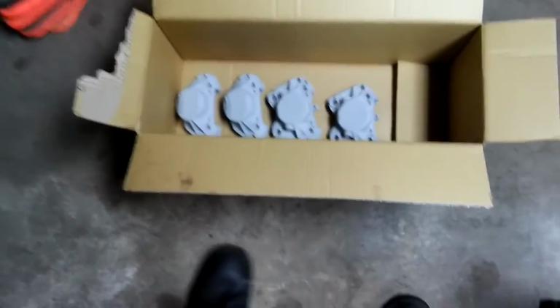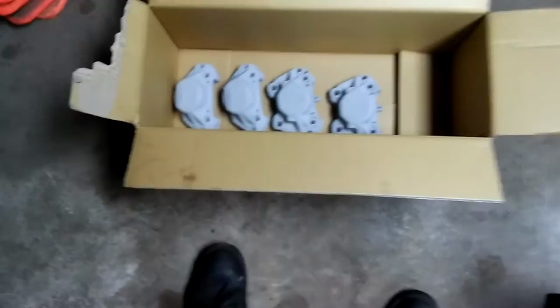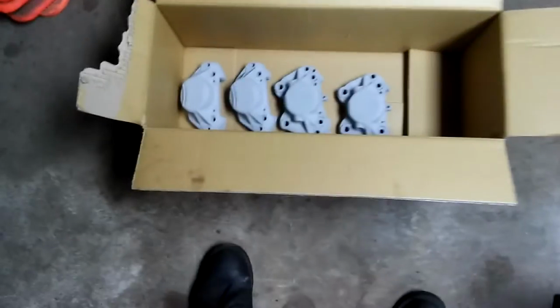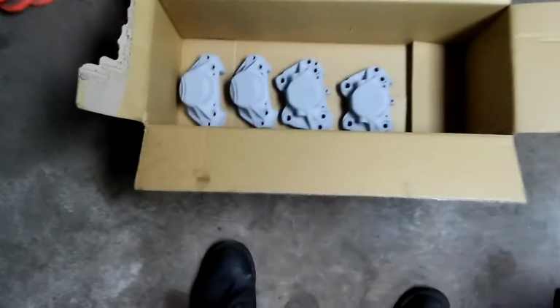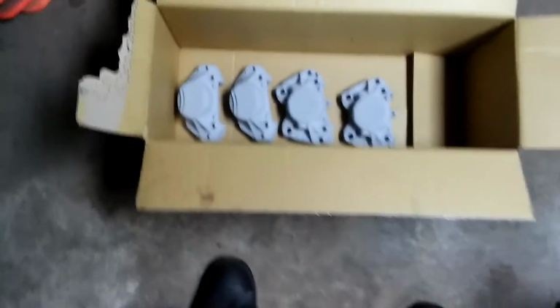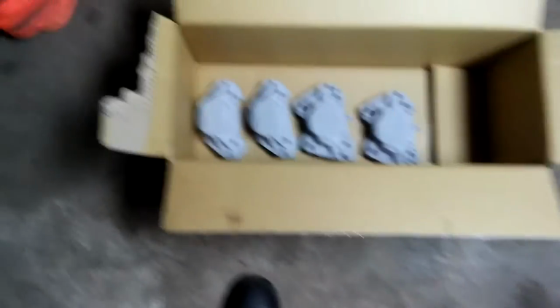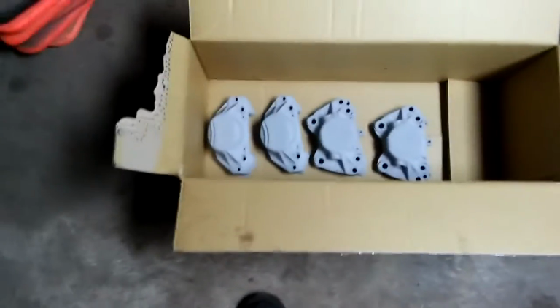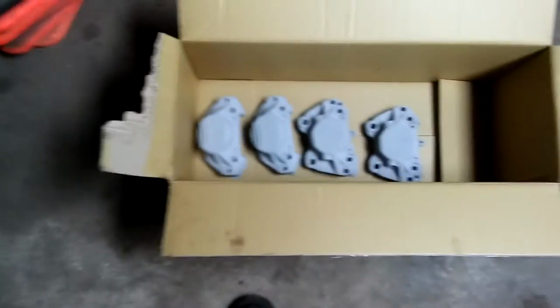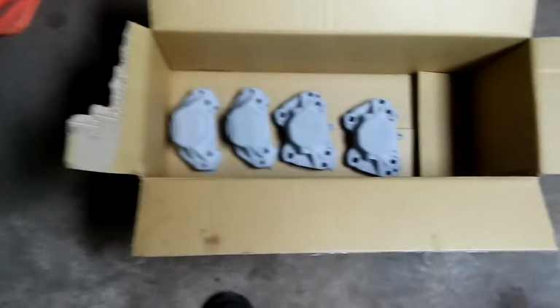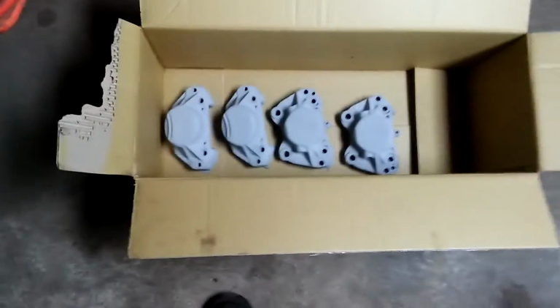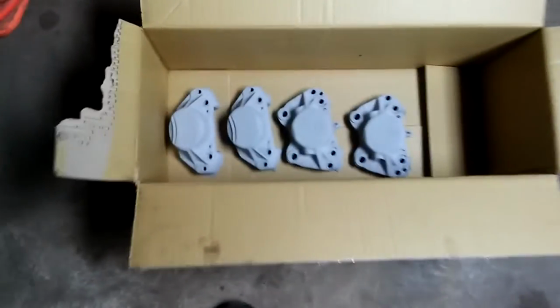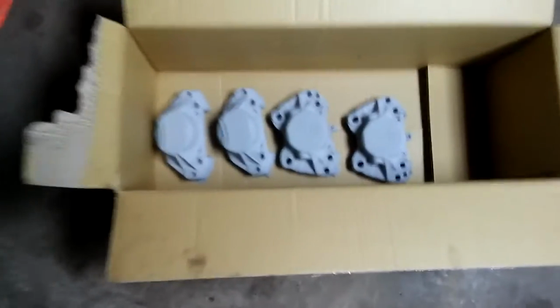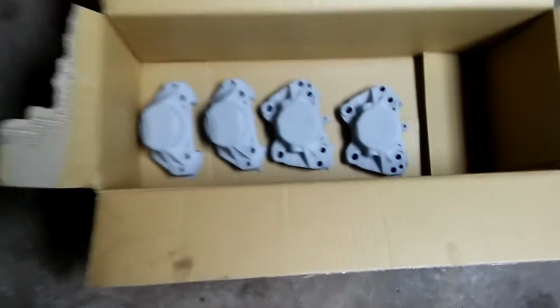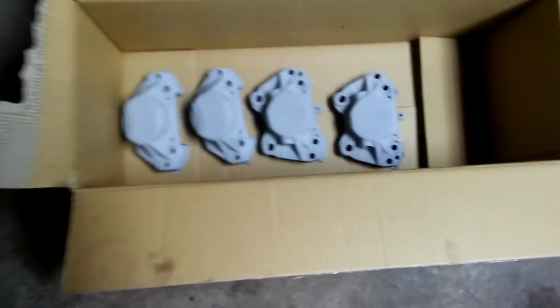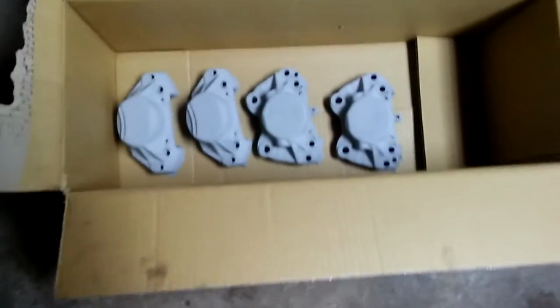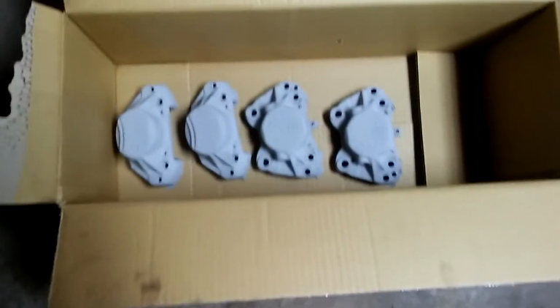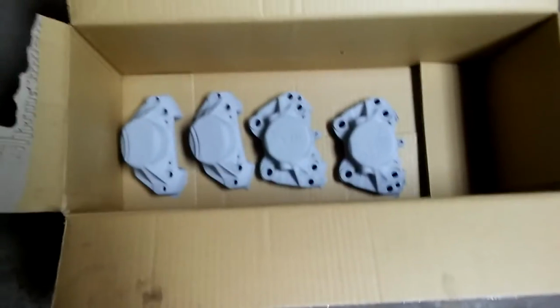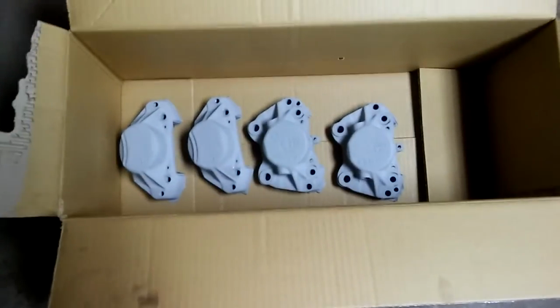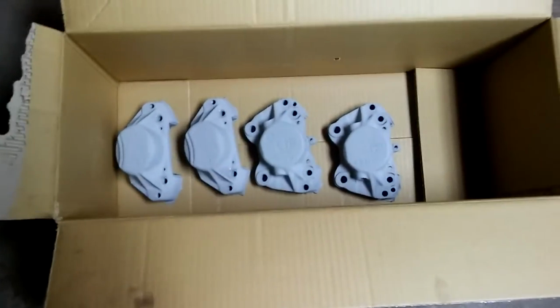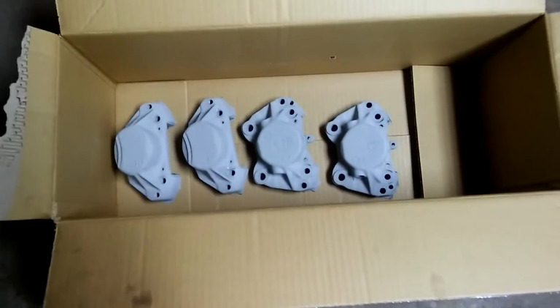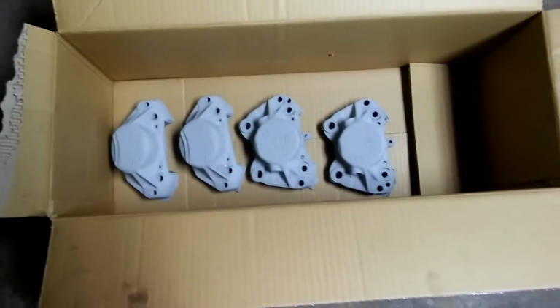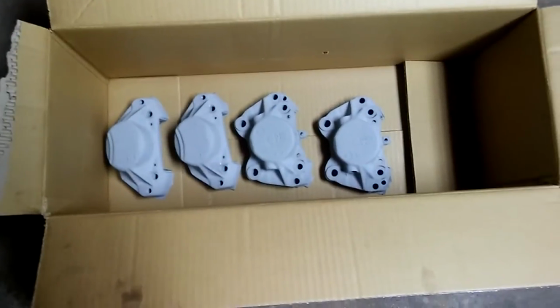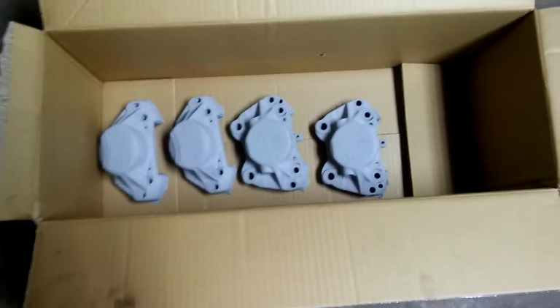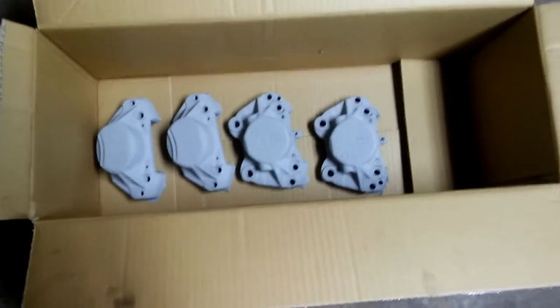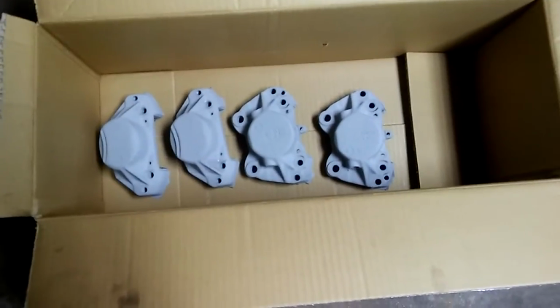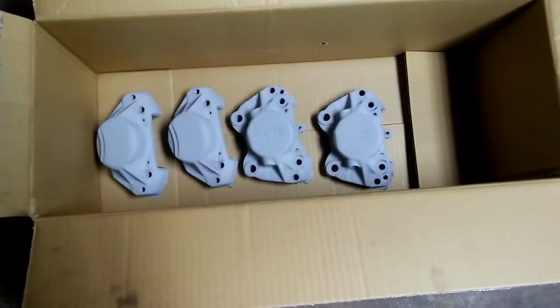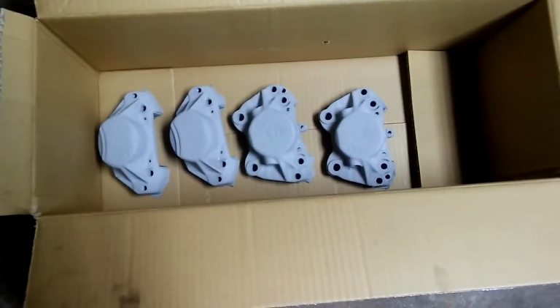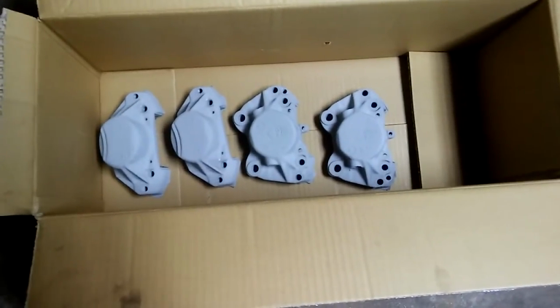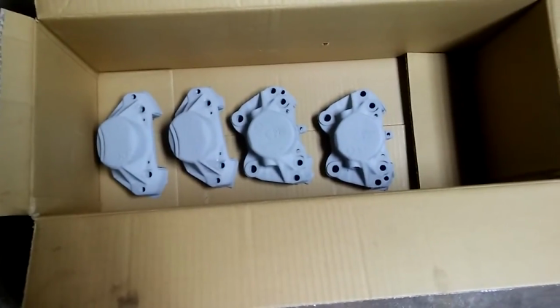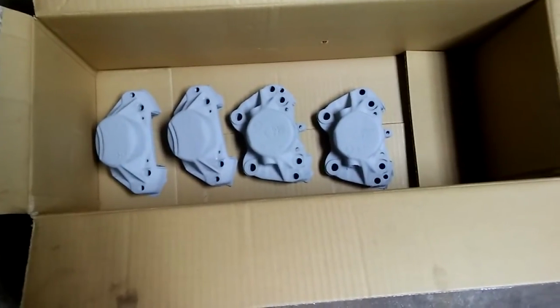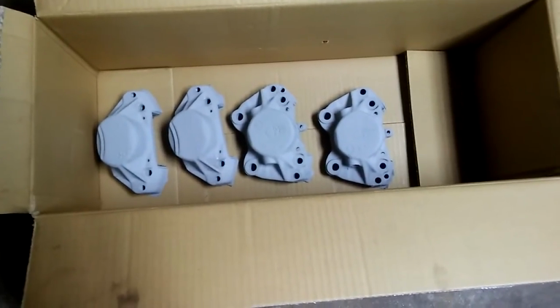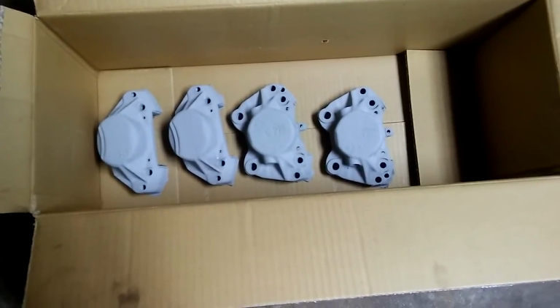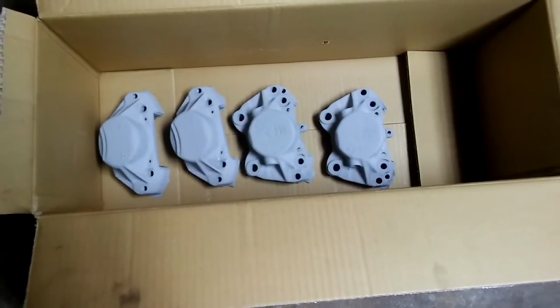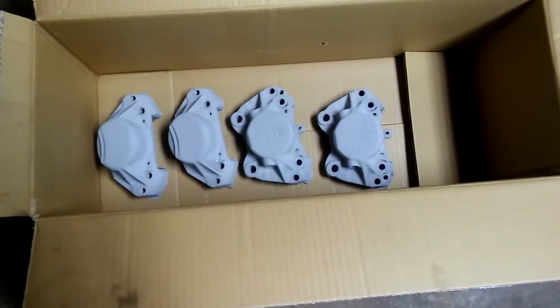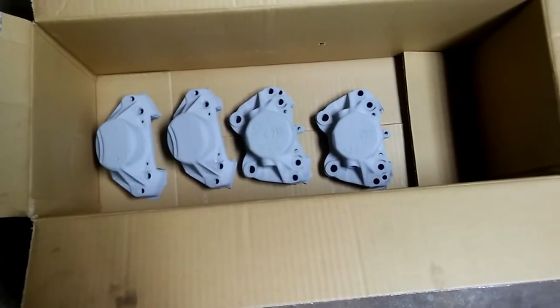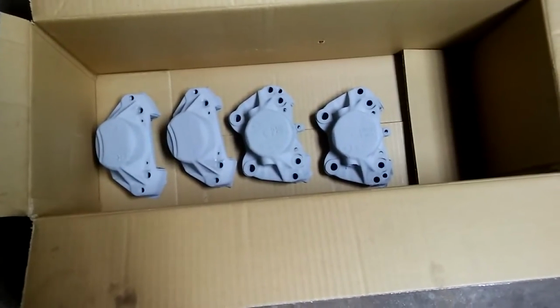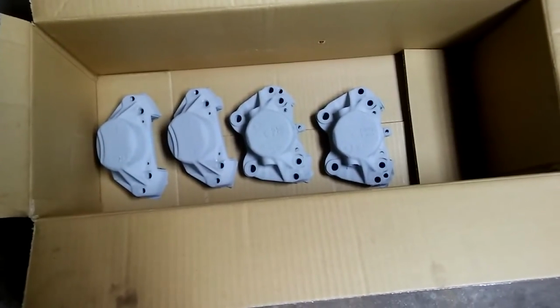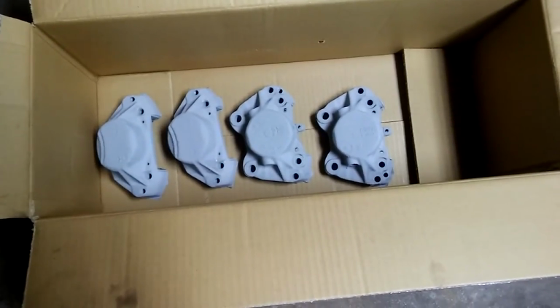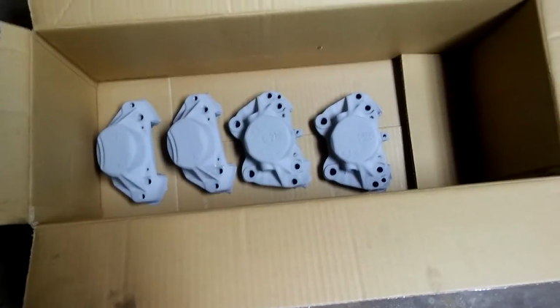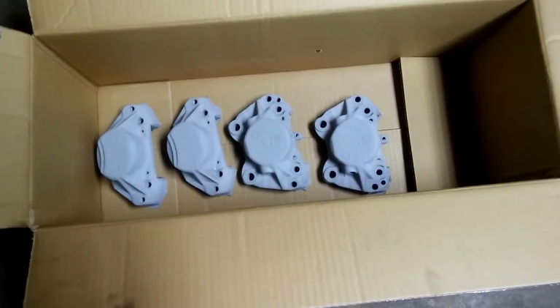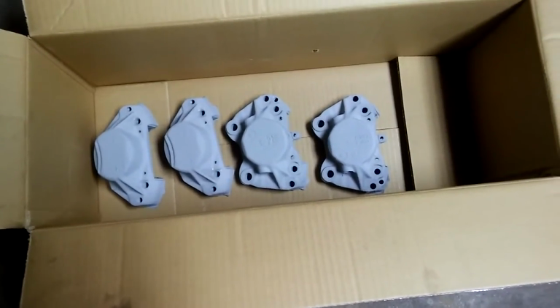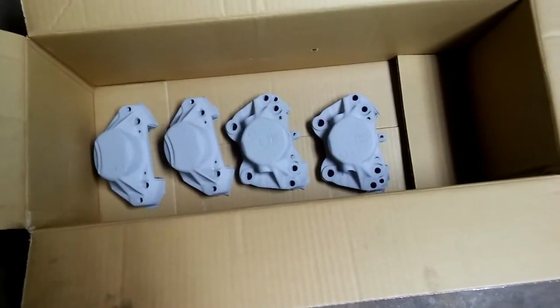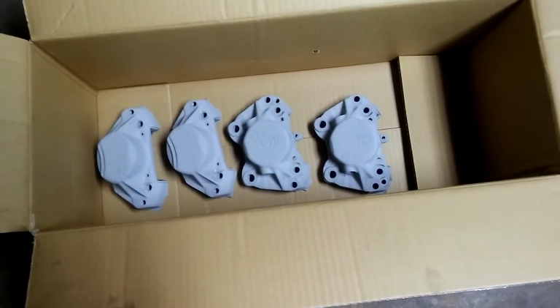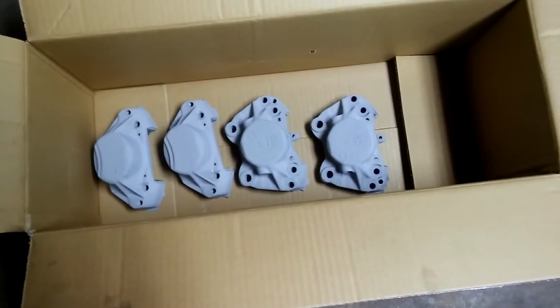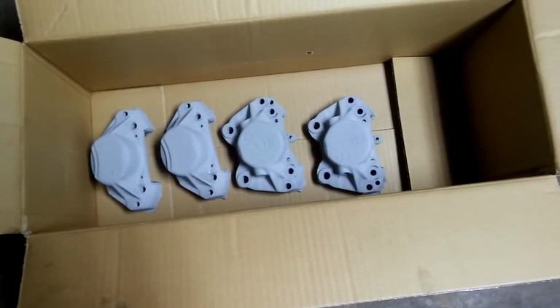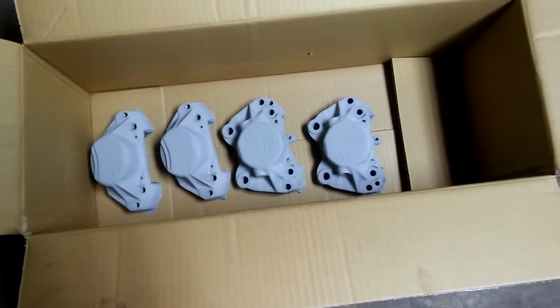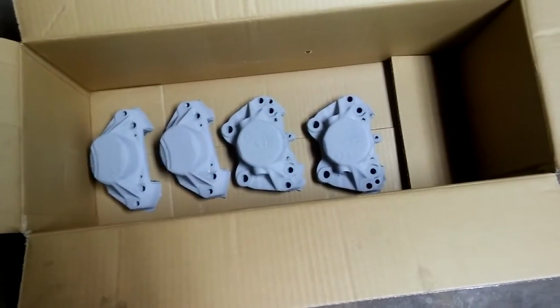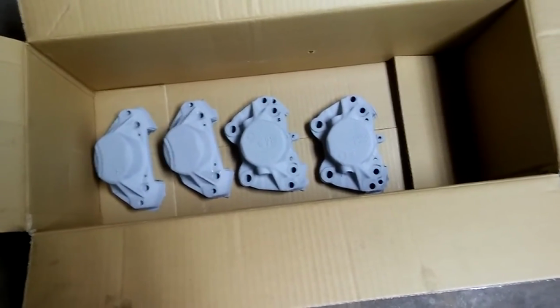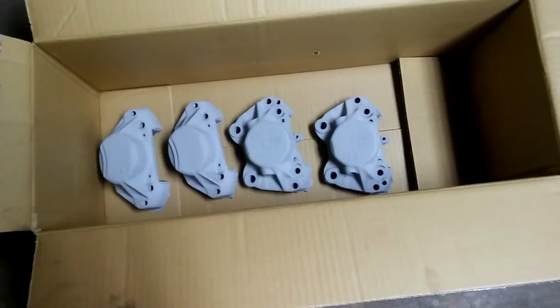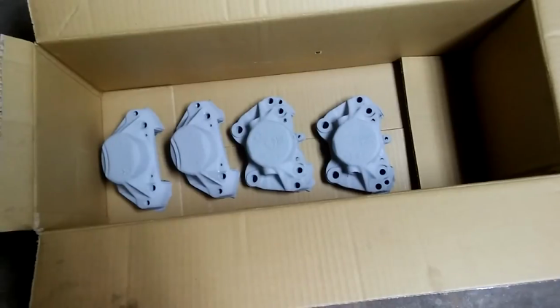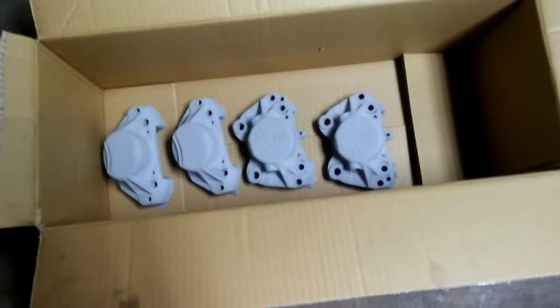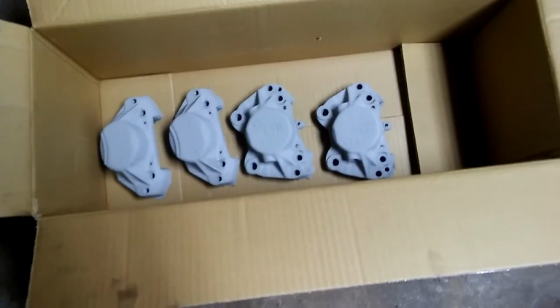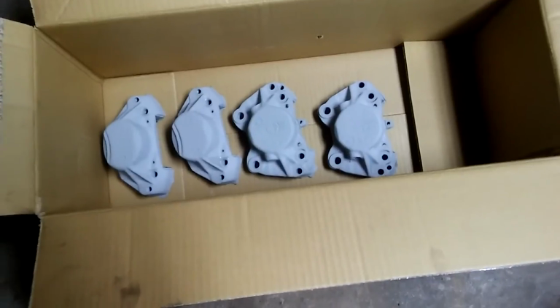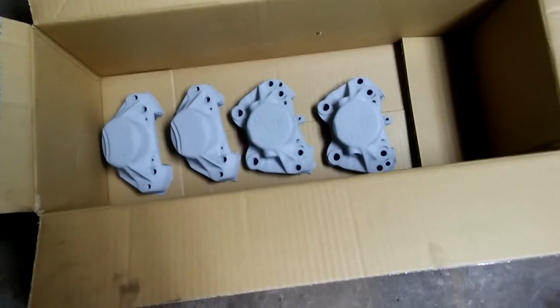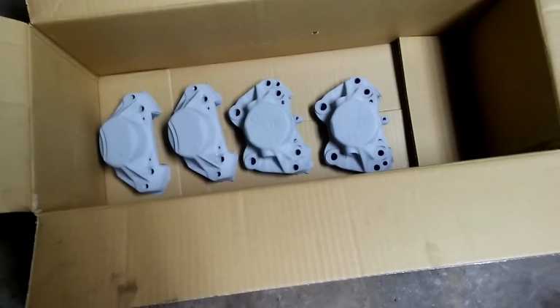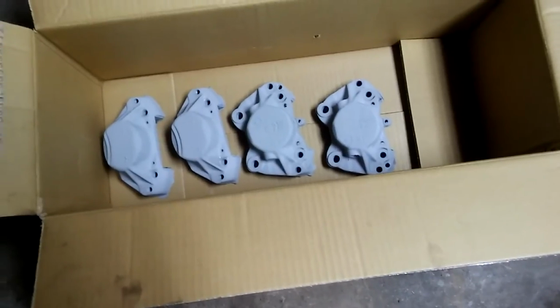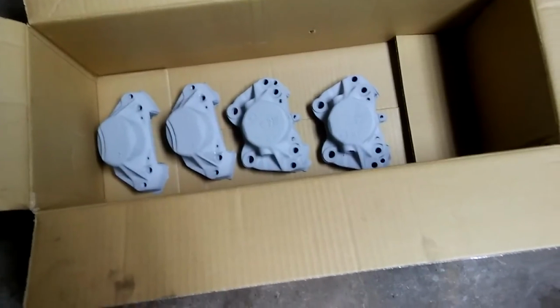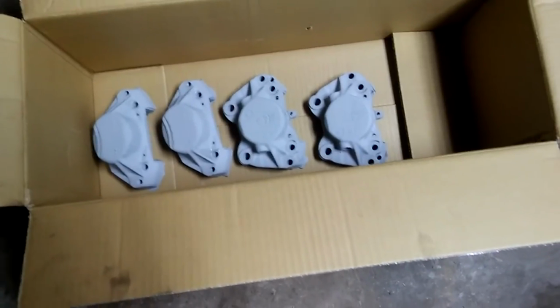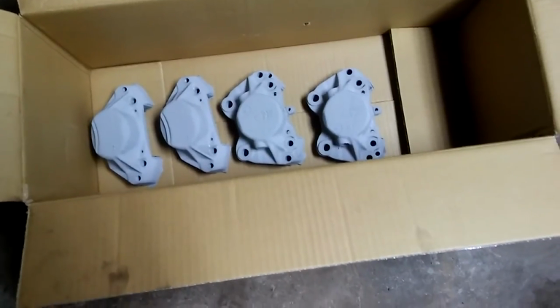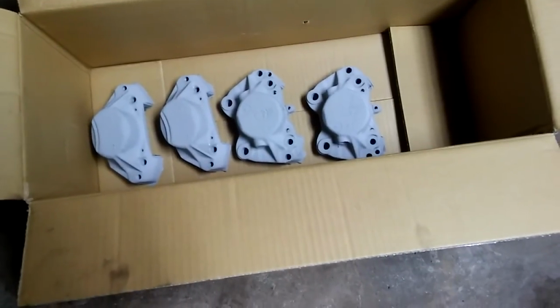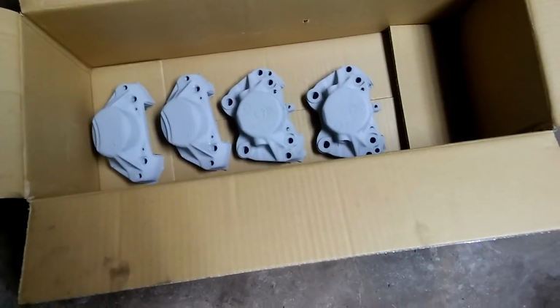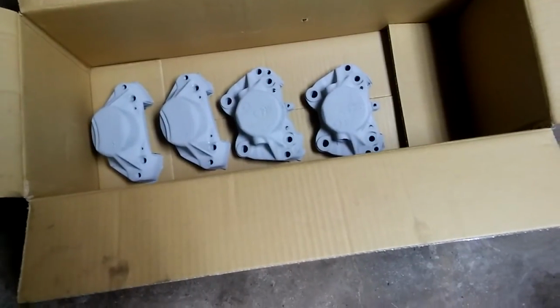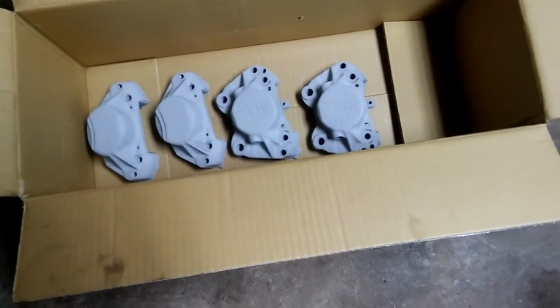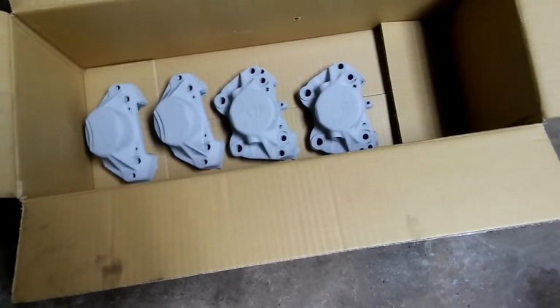These are my calipers fresh after the primer. Now I'm gonna be painting them.